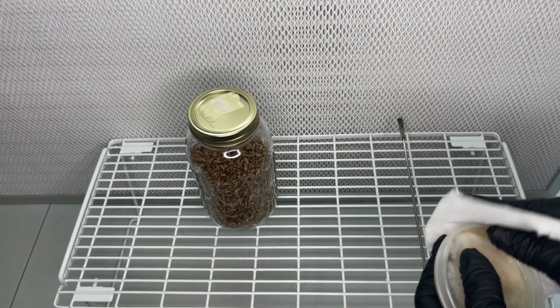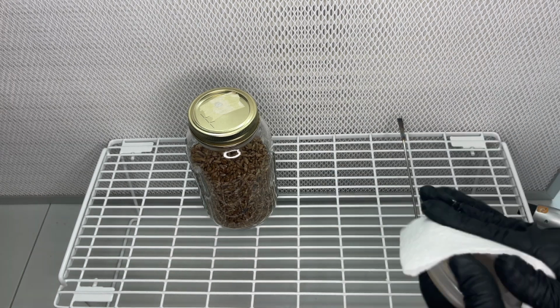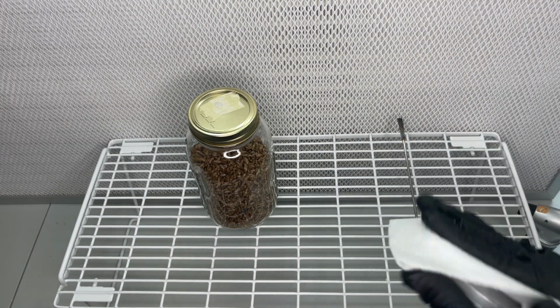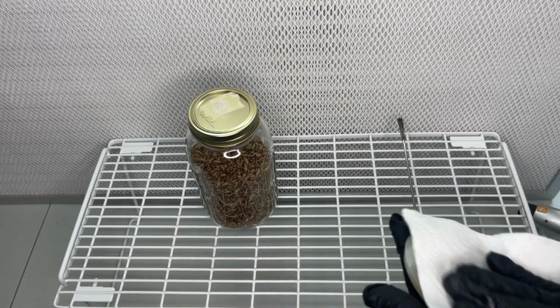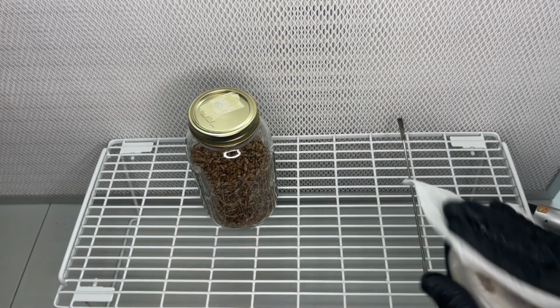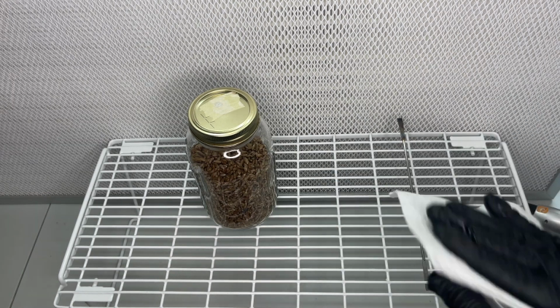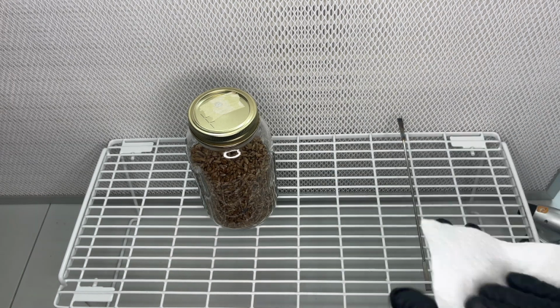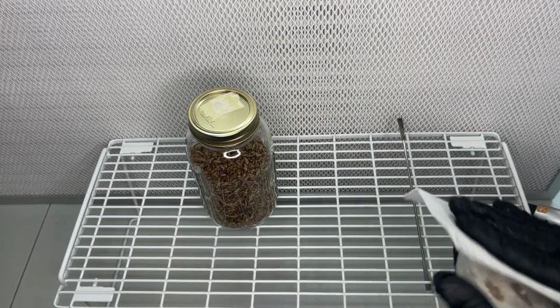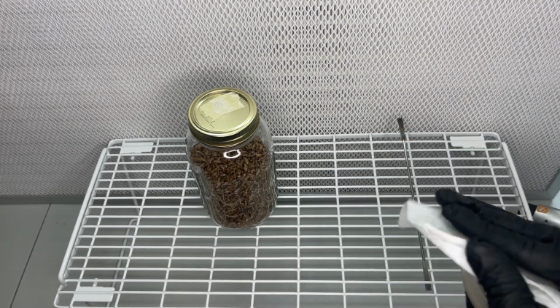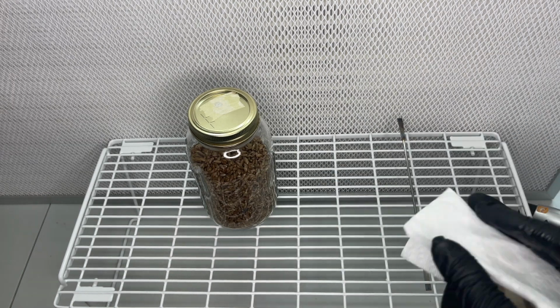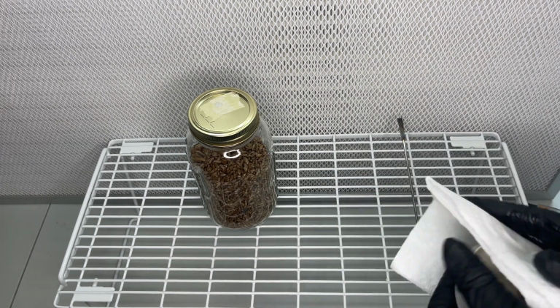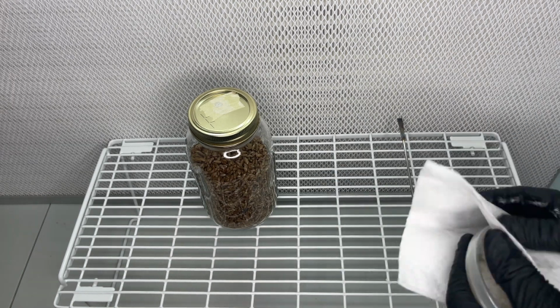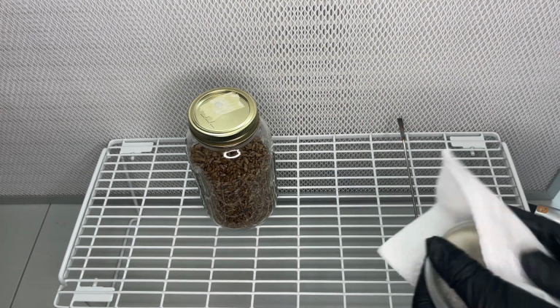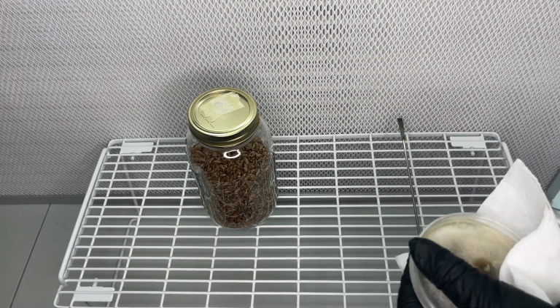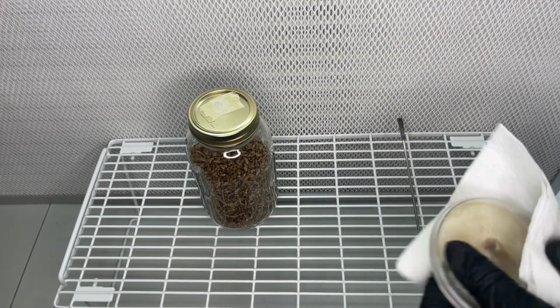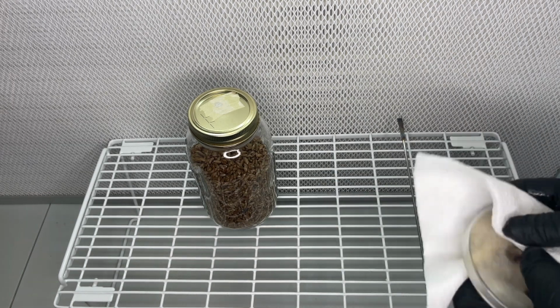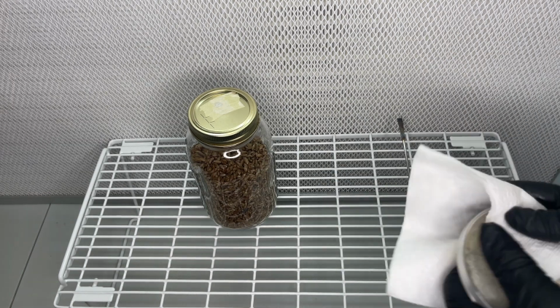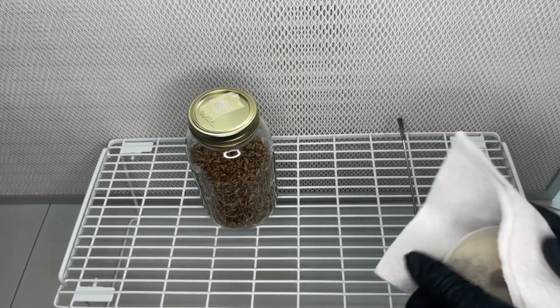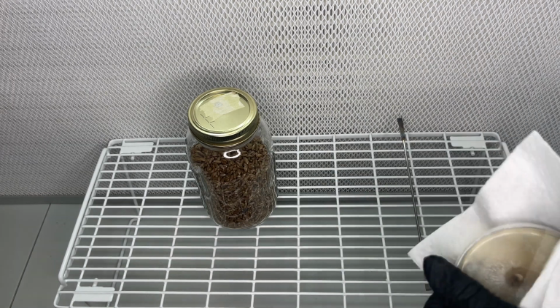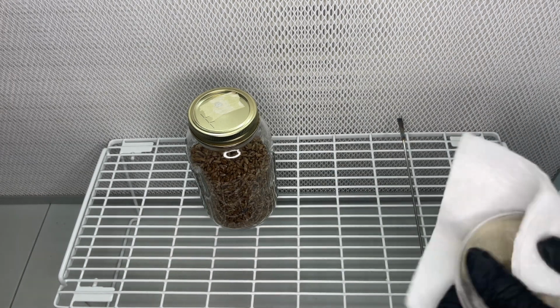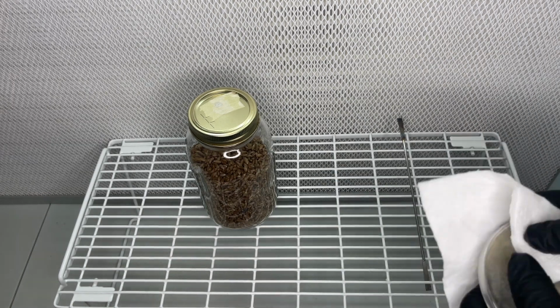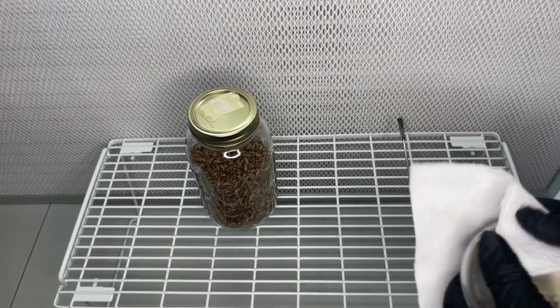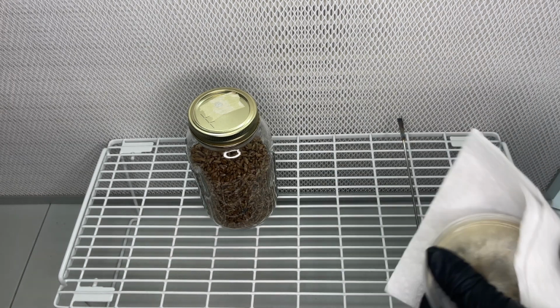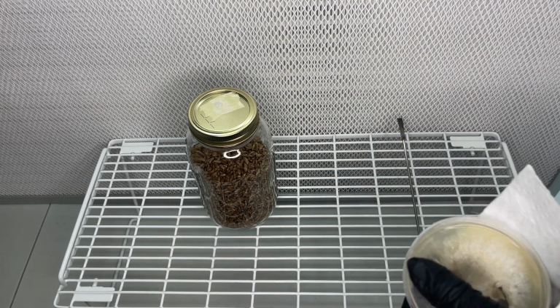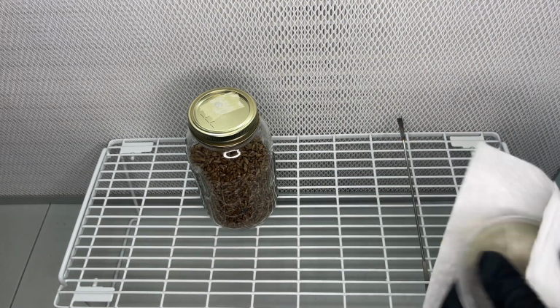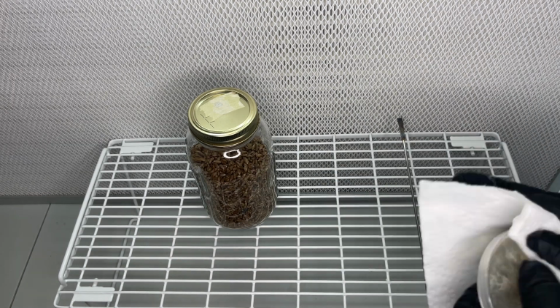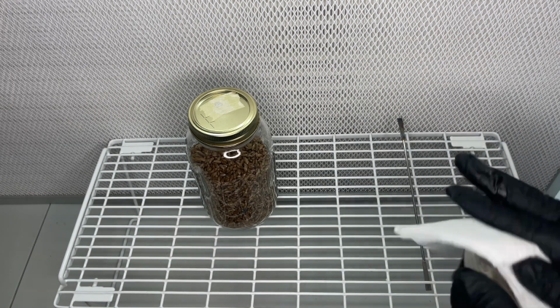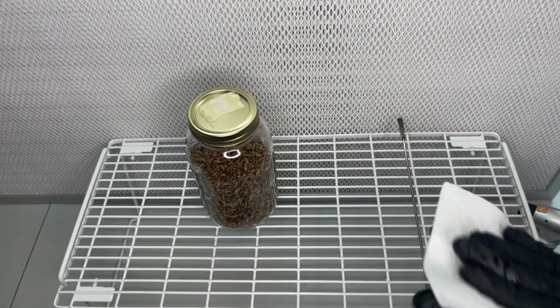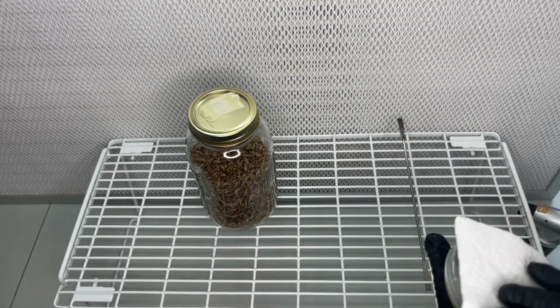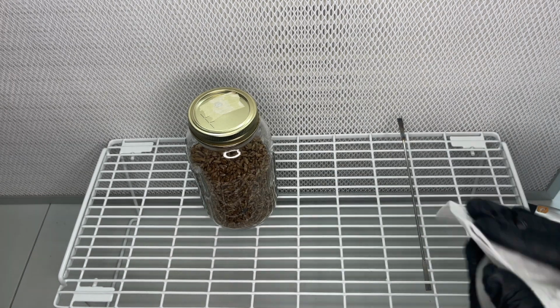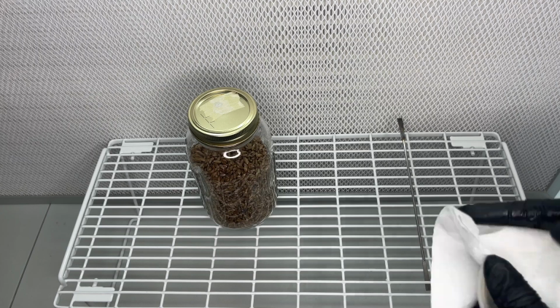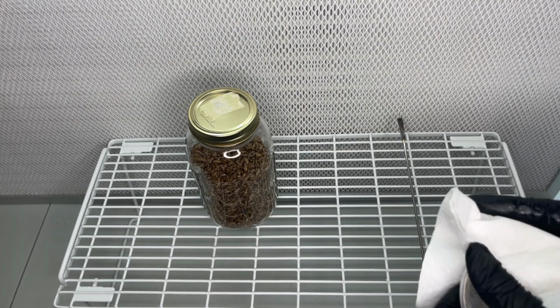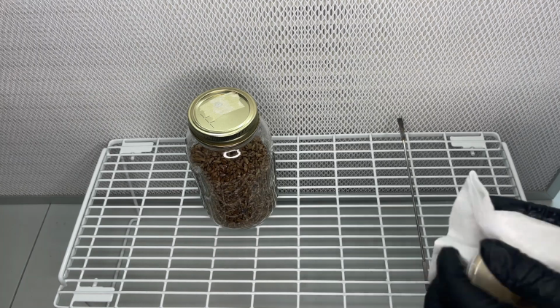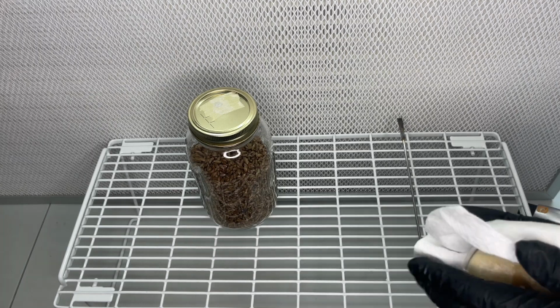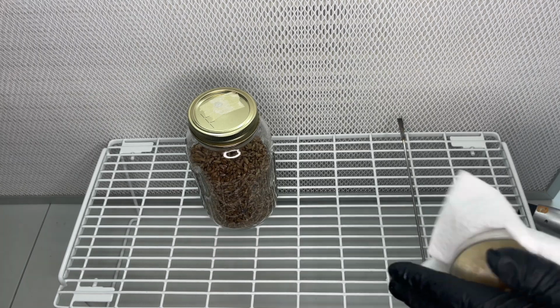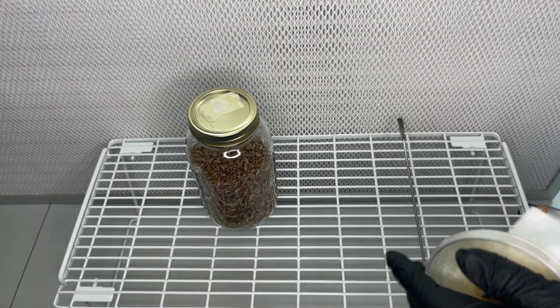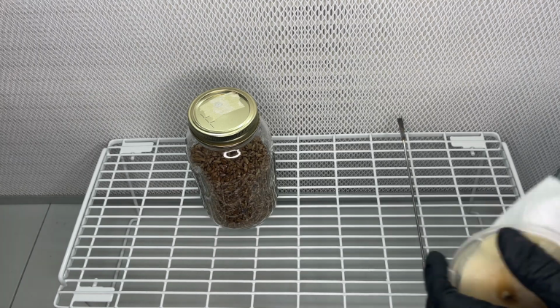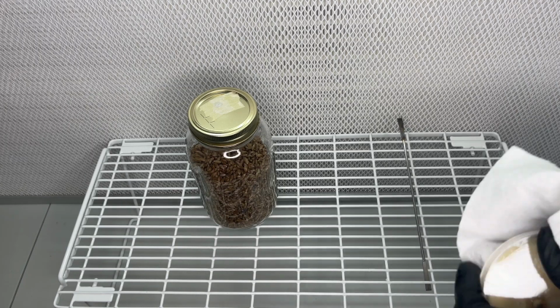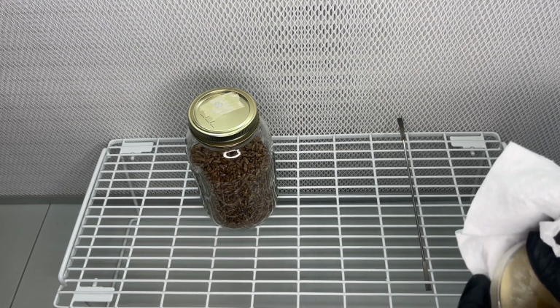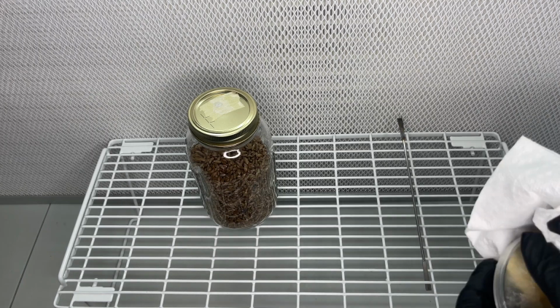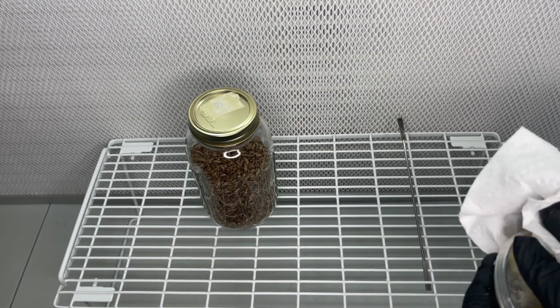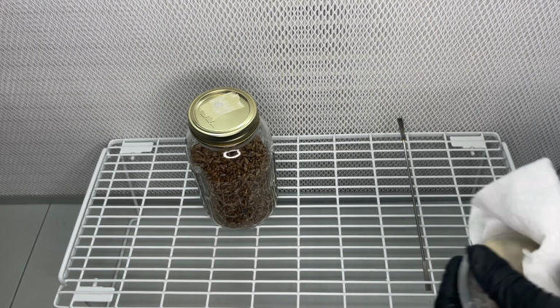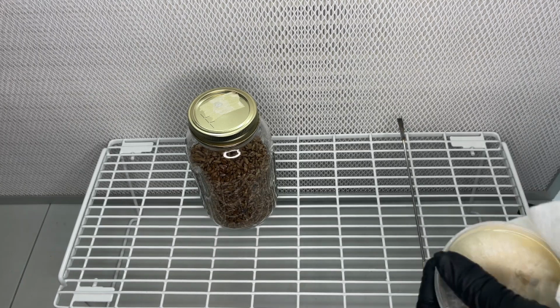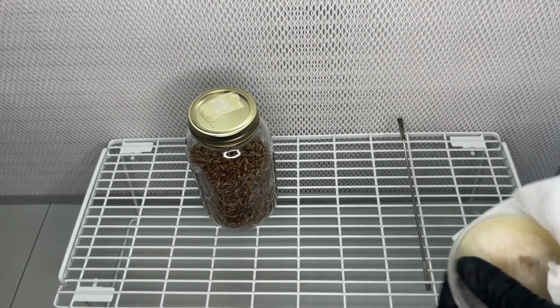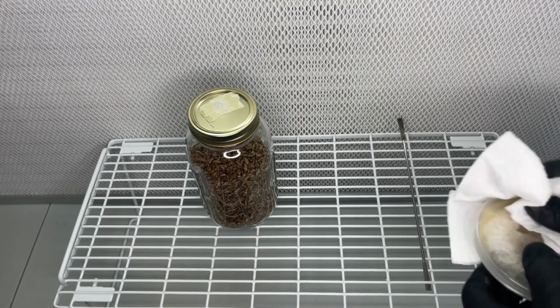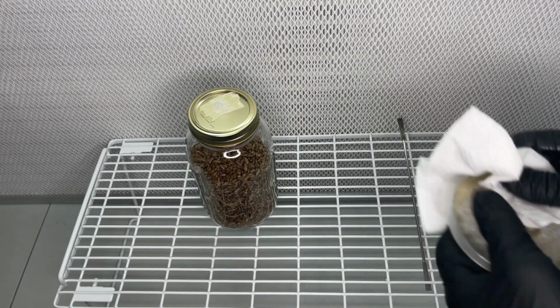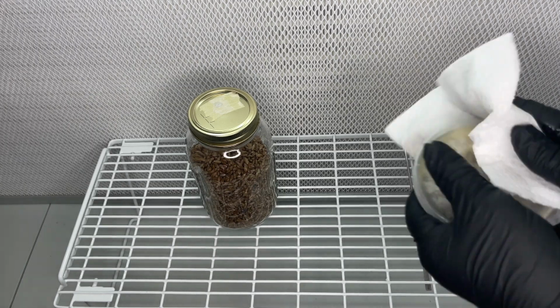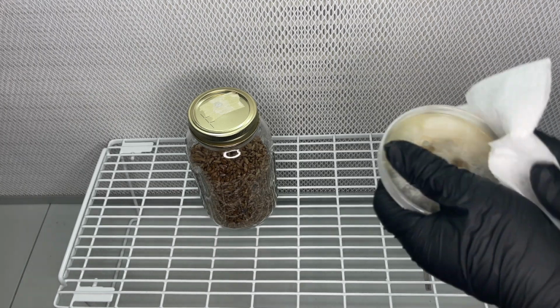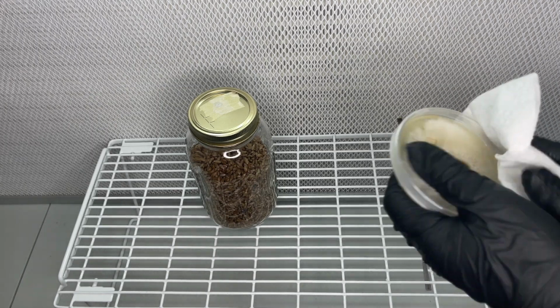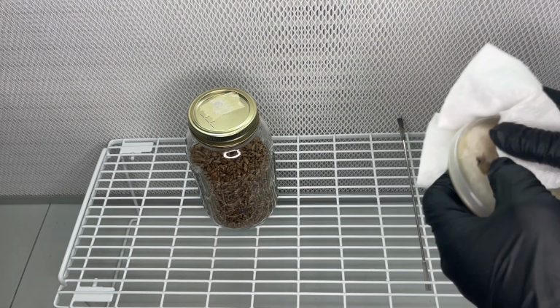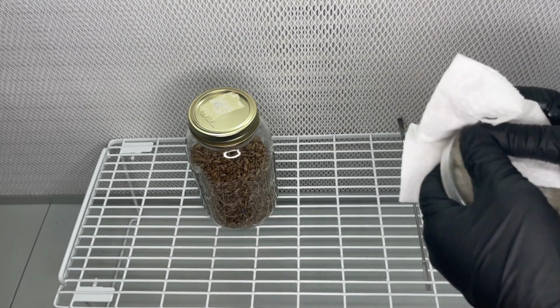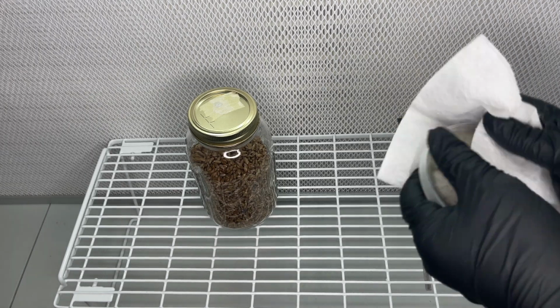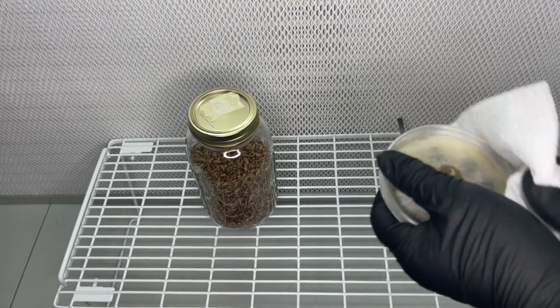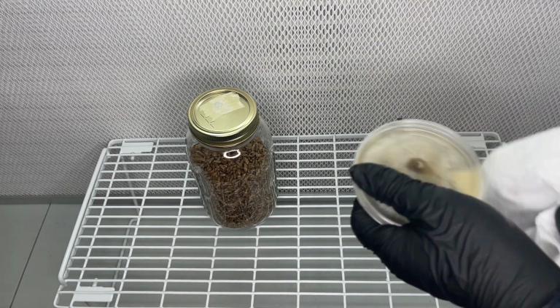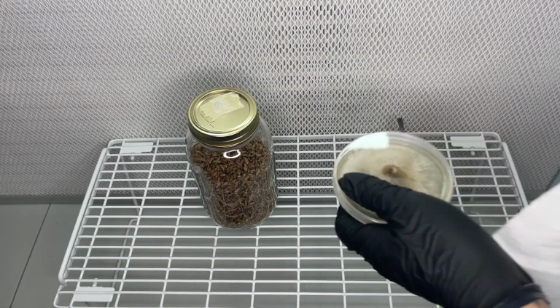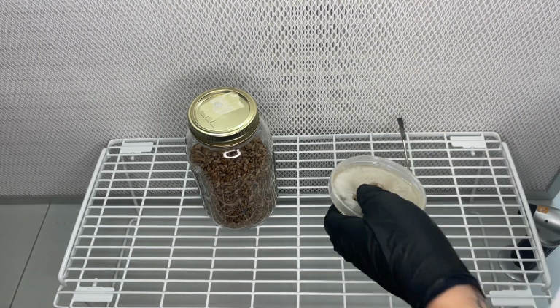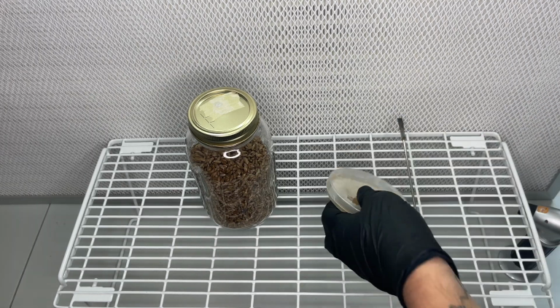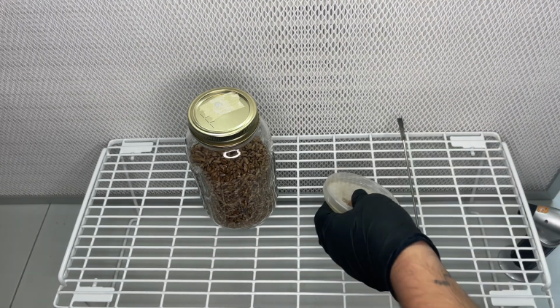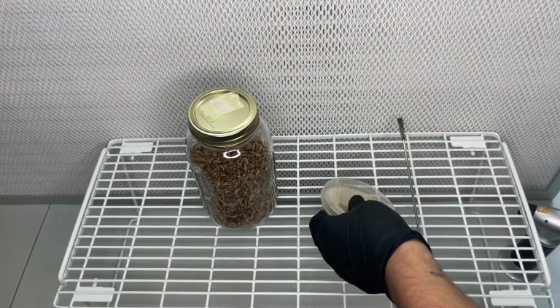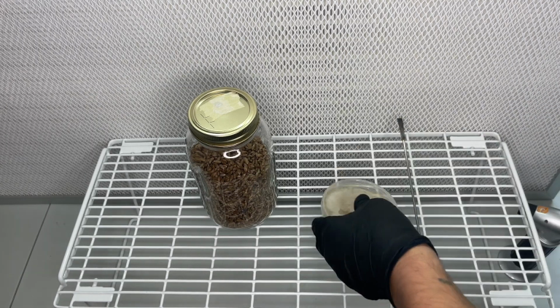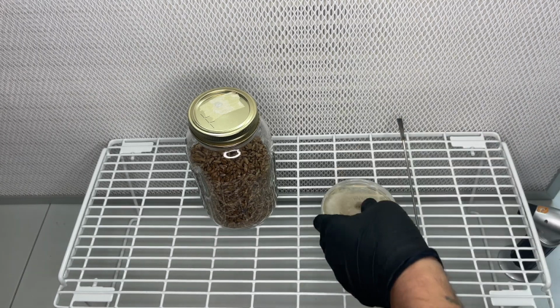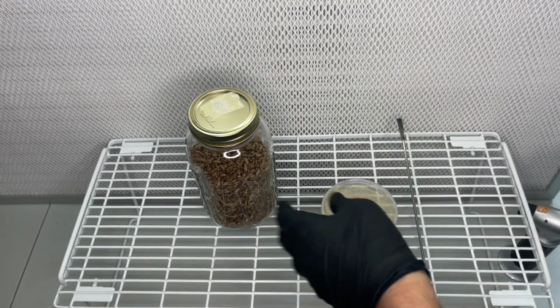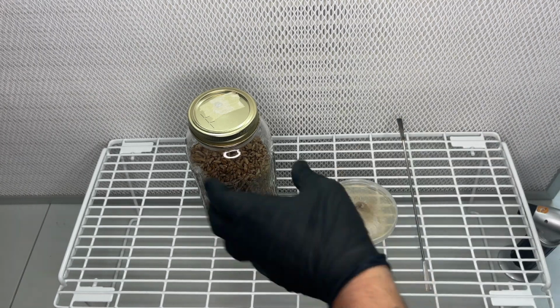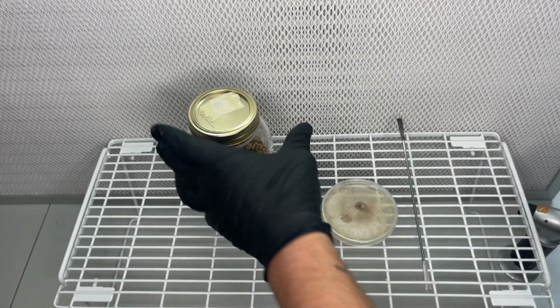I'll have links in the description to where you can learn how to make your own agar plates or your own jars of sterilized rye grain.